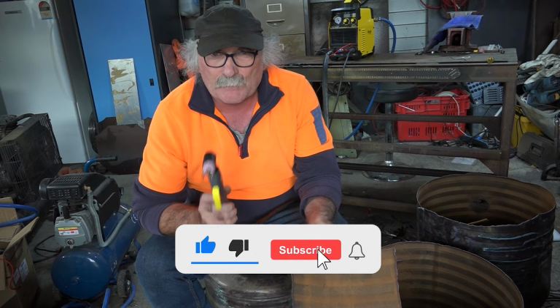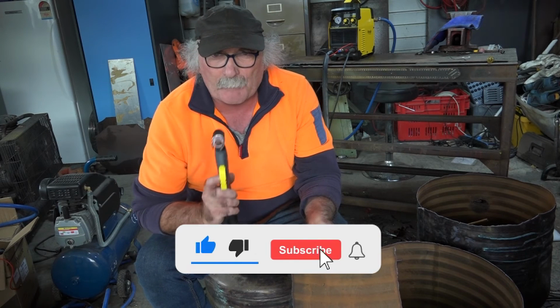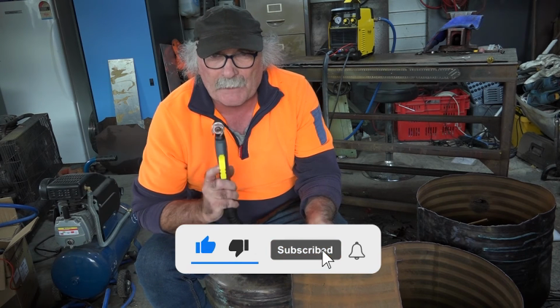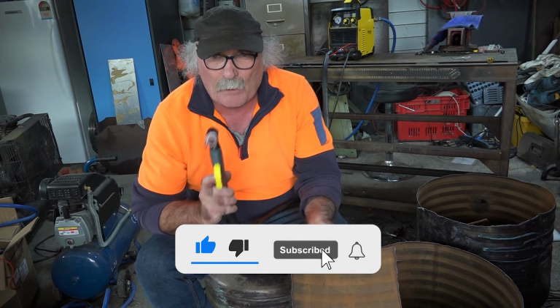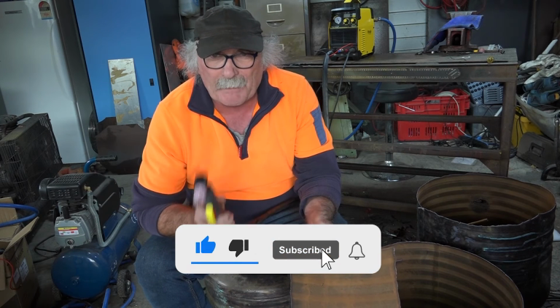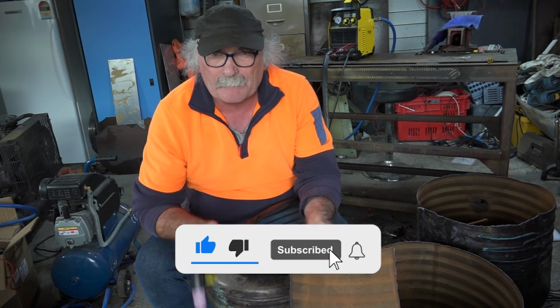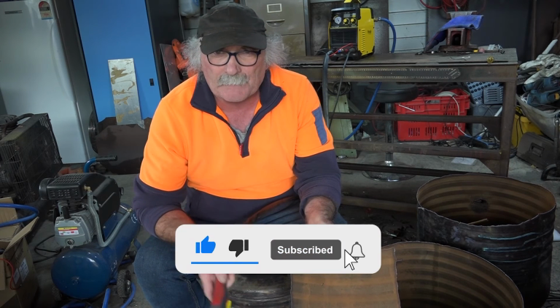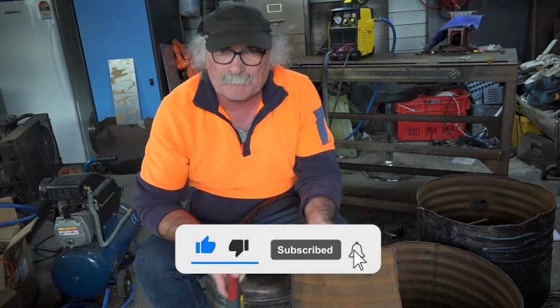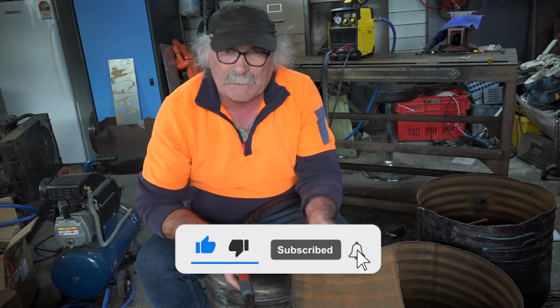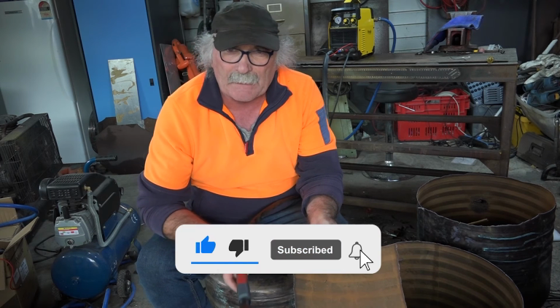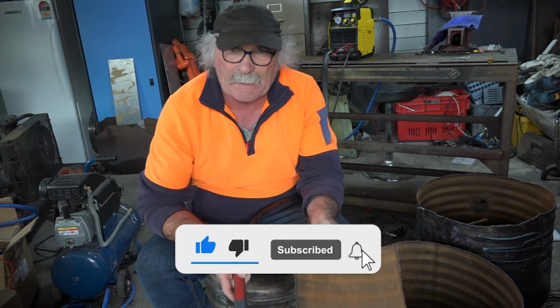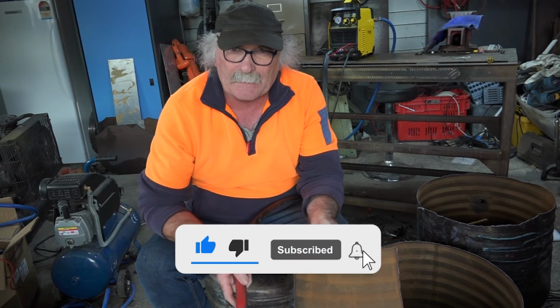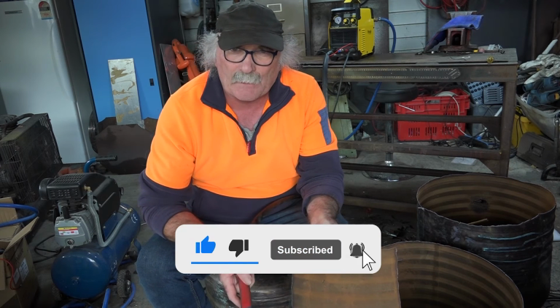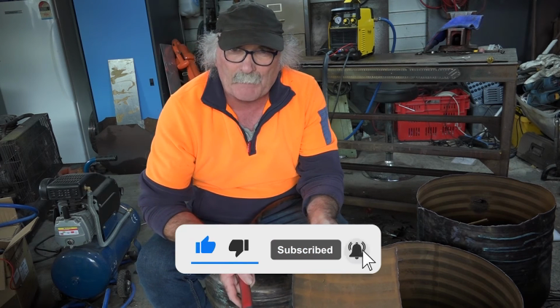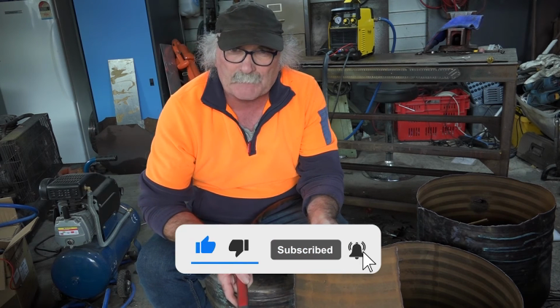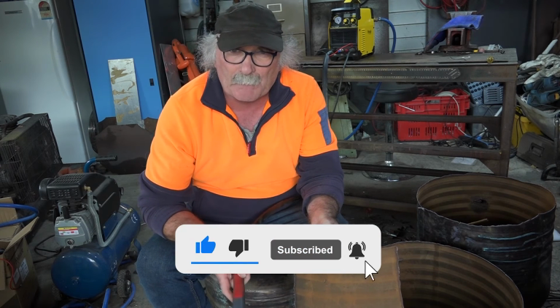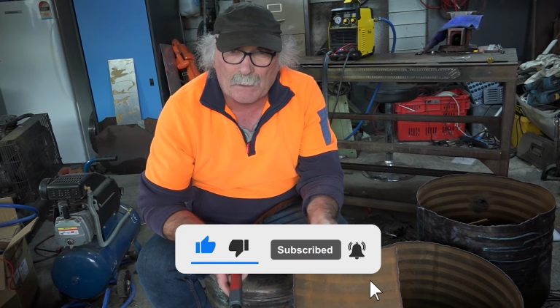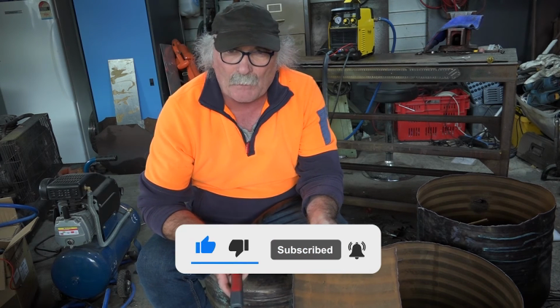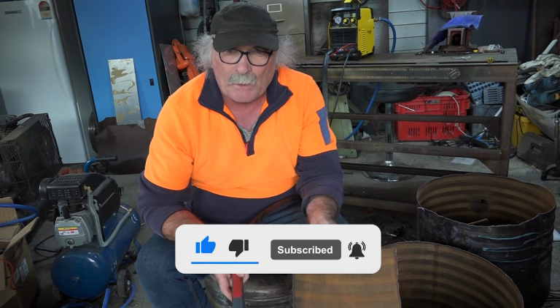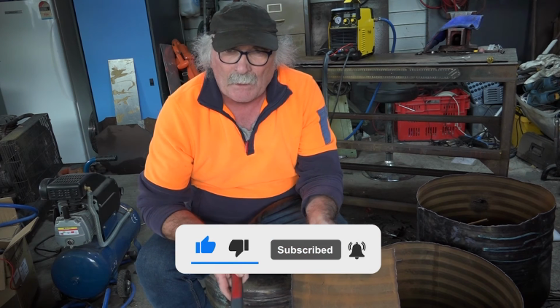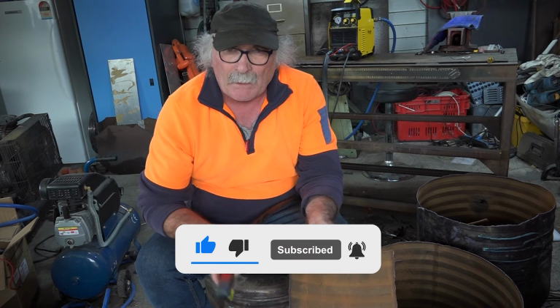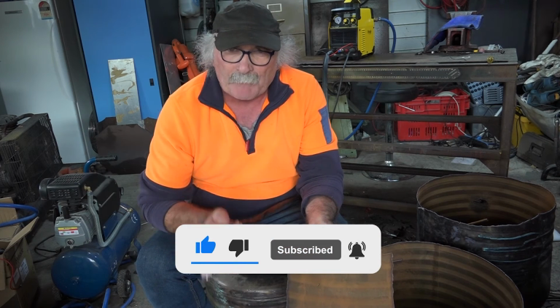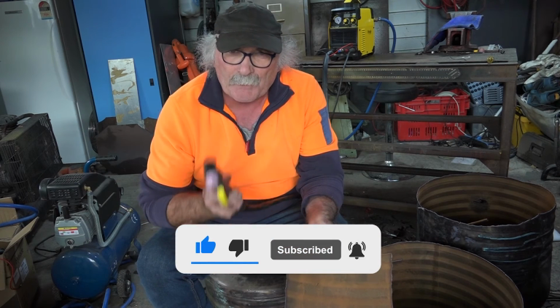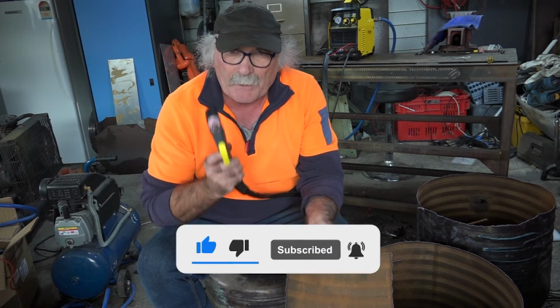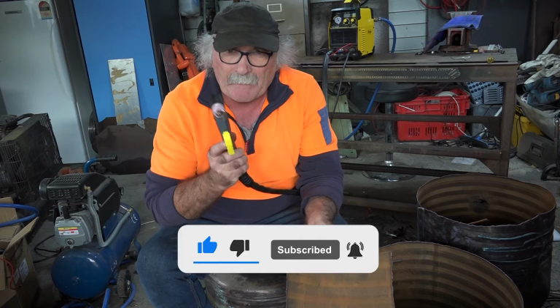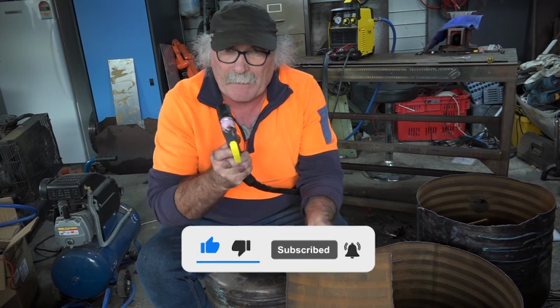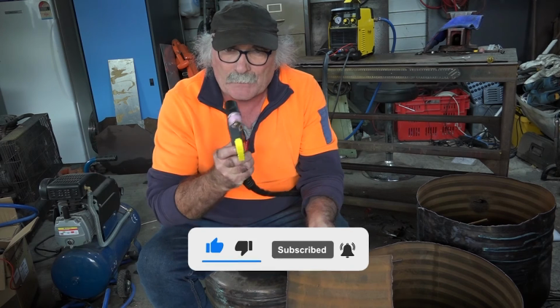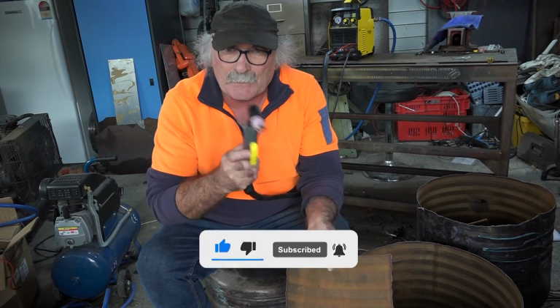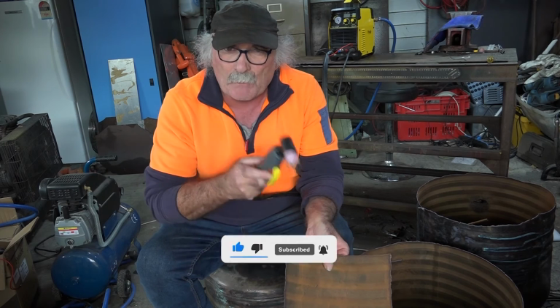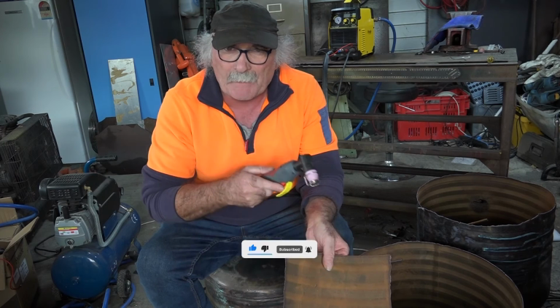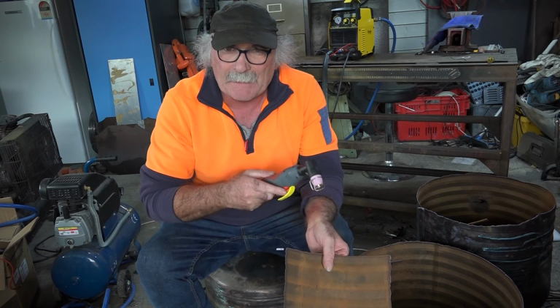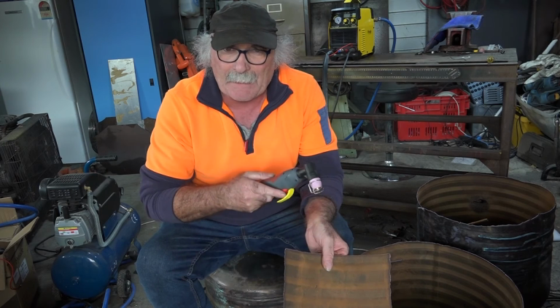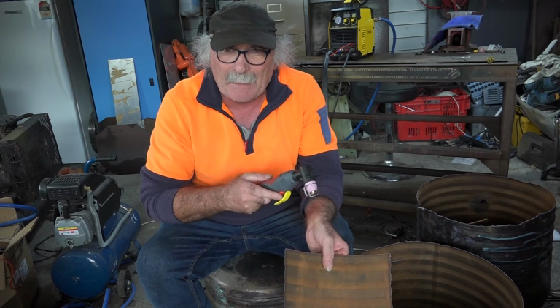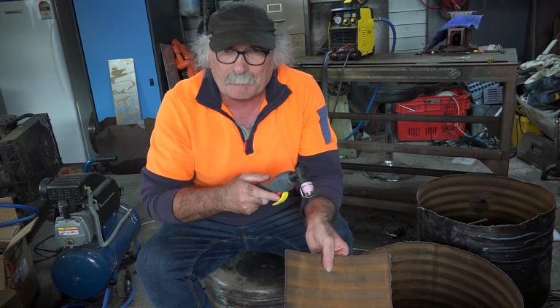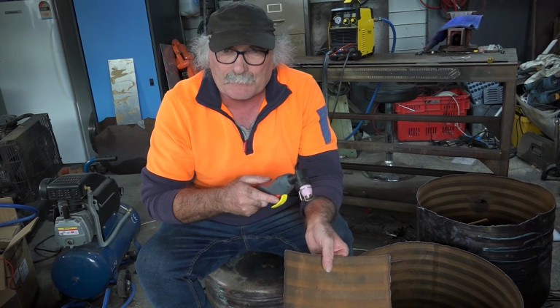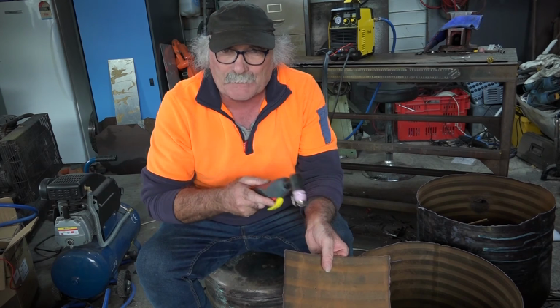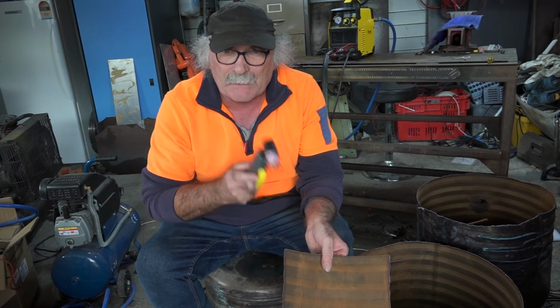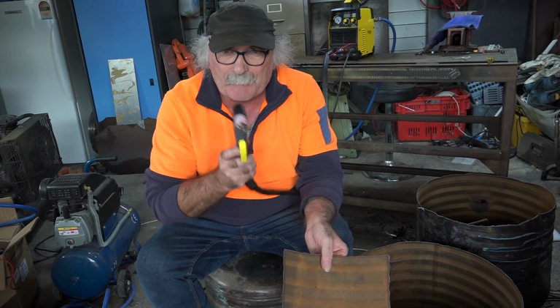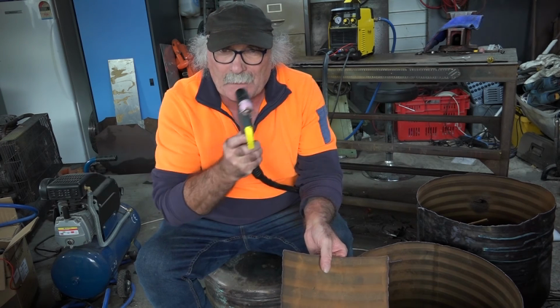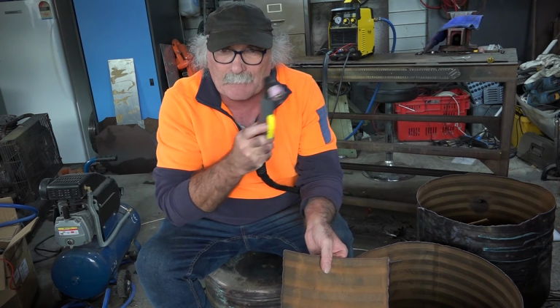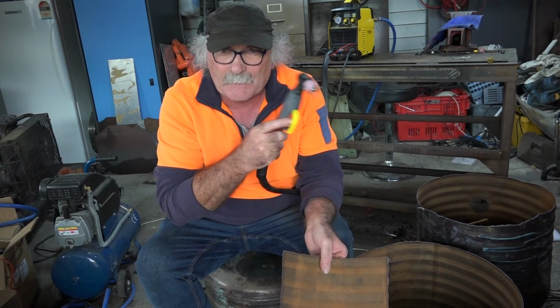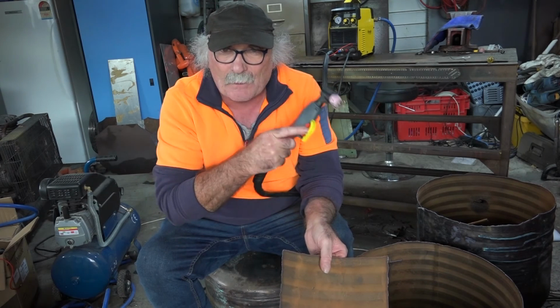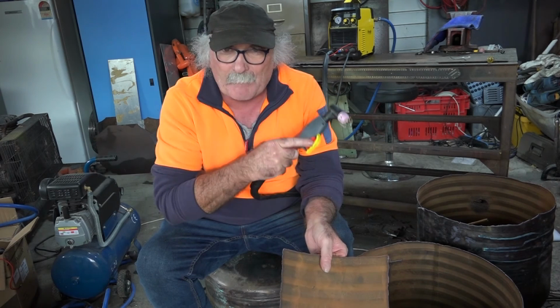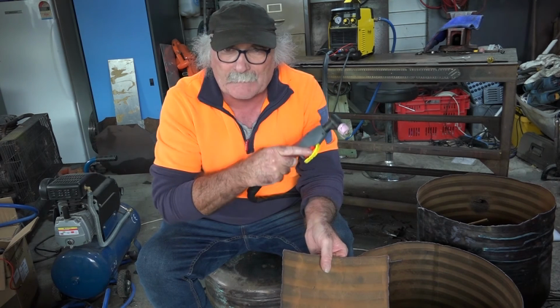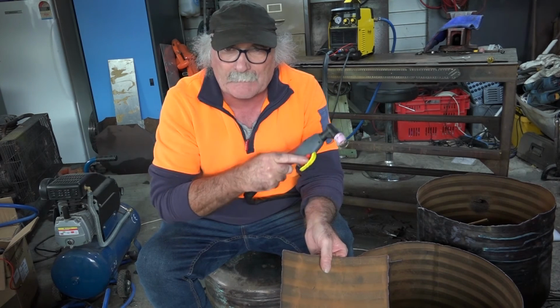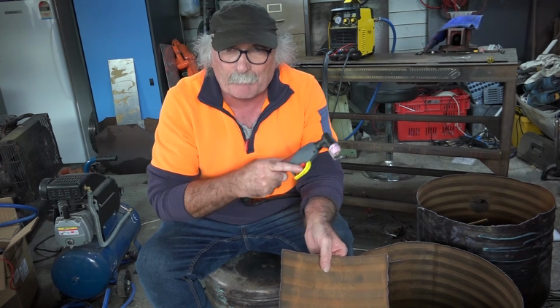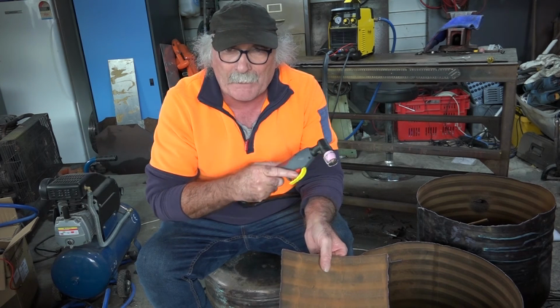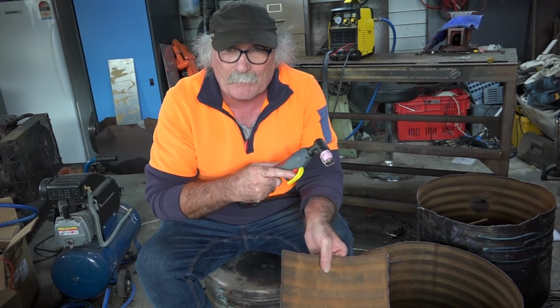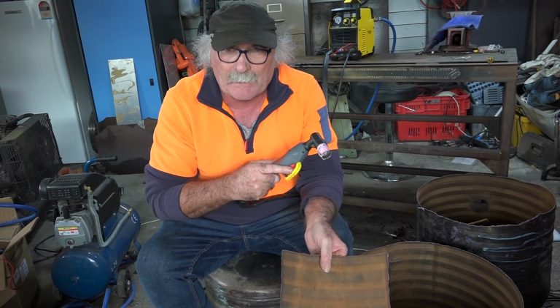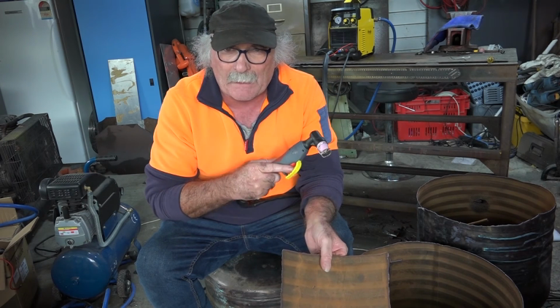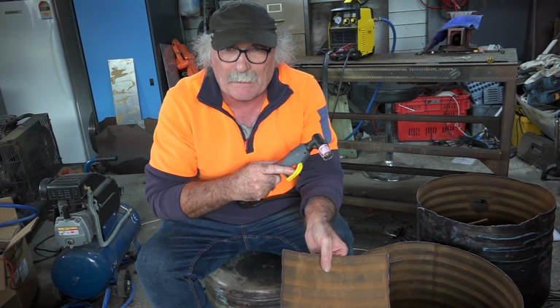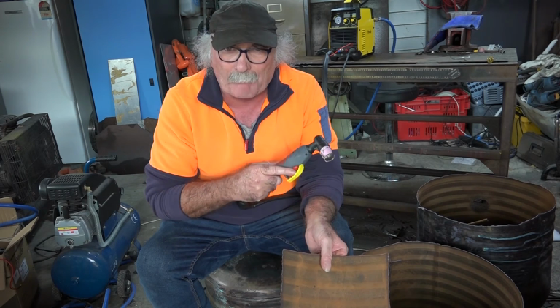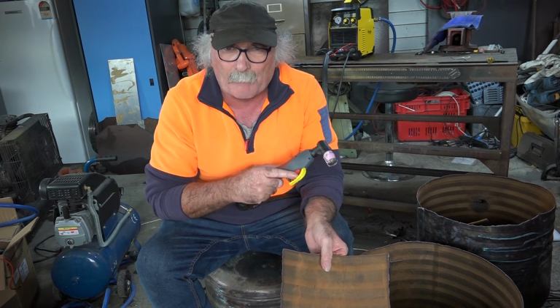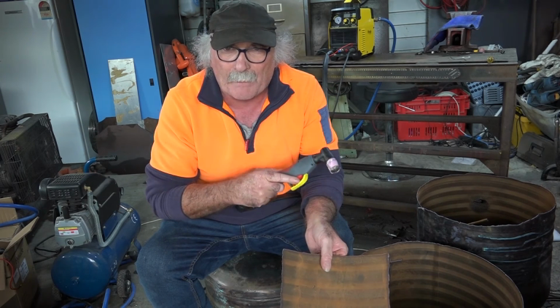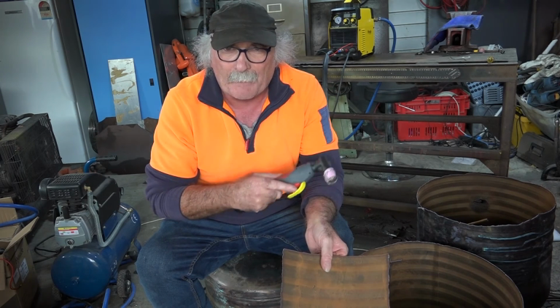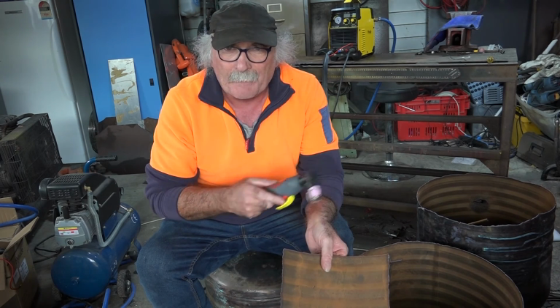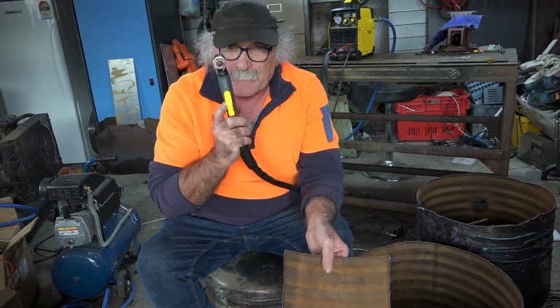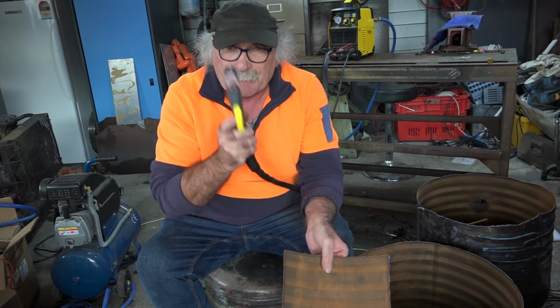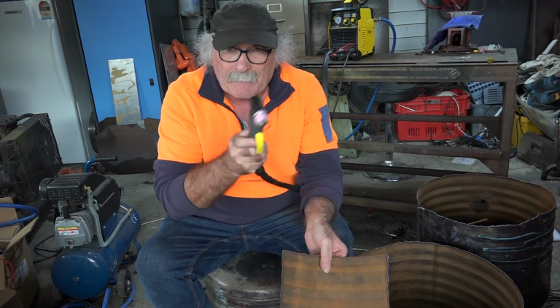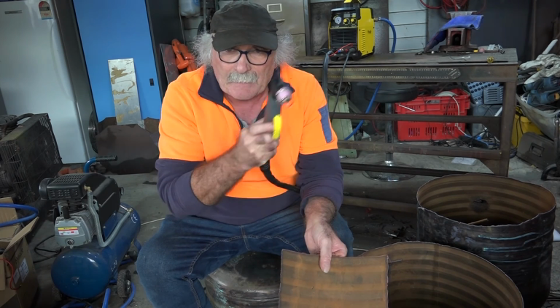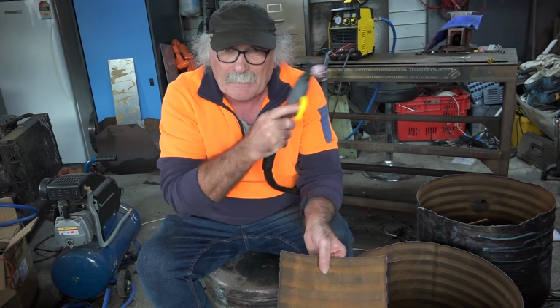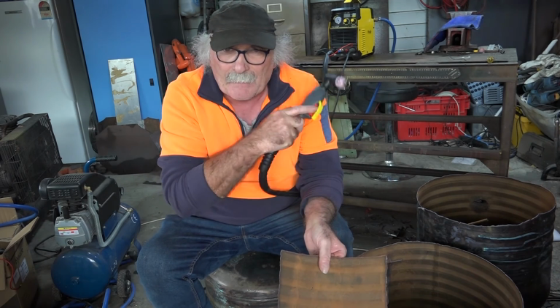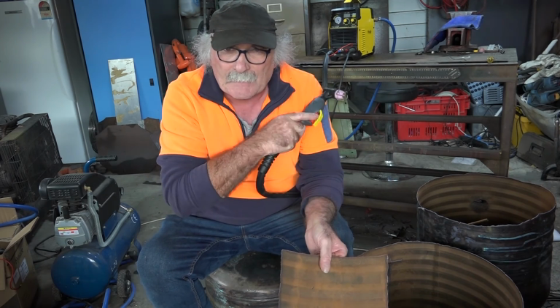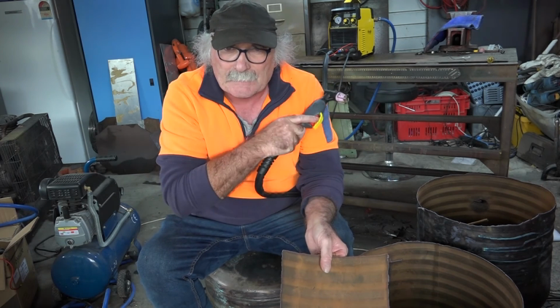Same as usual guys — if you like my videos, subscribe, drop me a like, drop me a comment. If you've got anything else you want me to cut up, just let me know in the comments and Pete will cut it up for you. See you later guys!